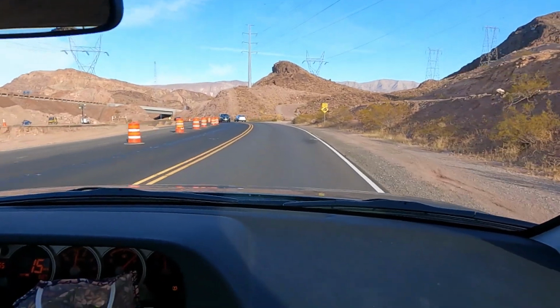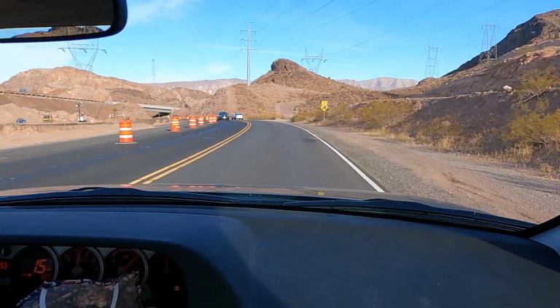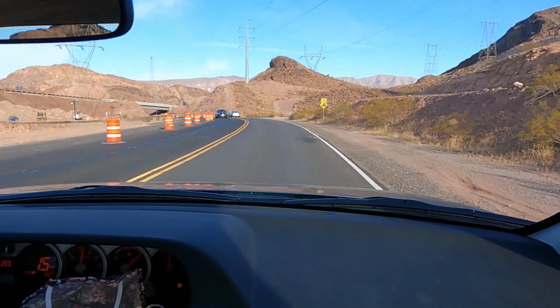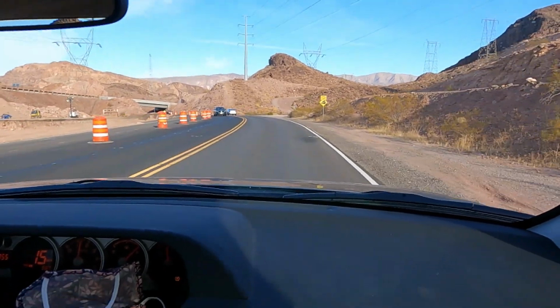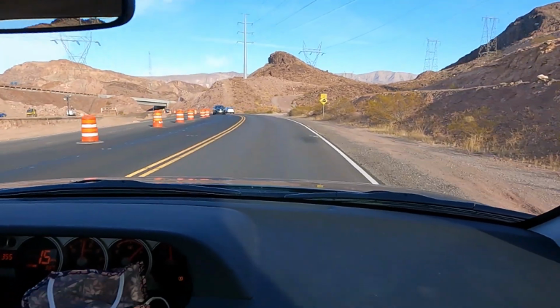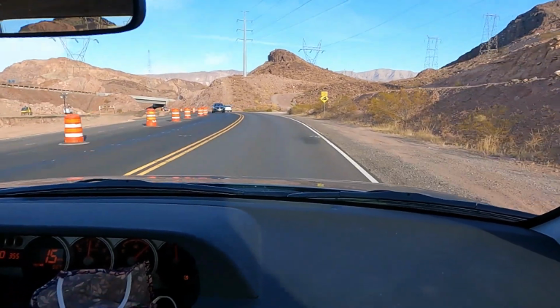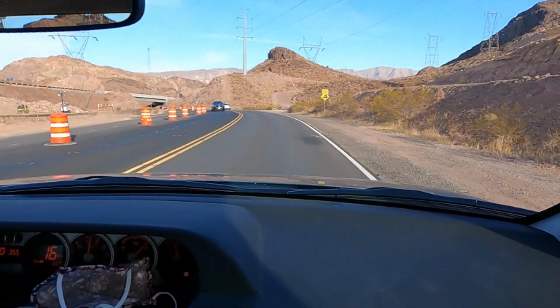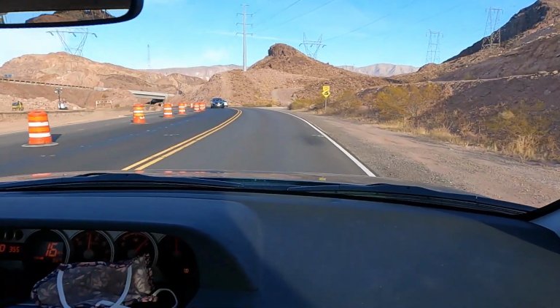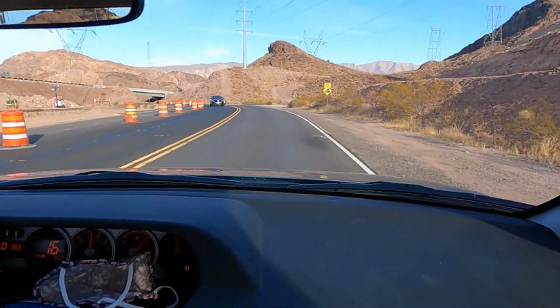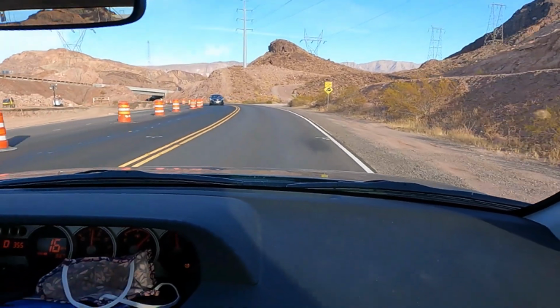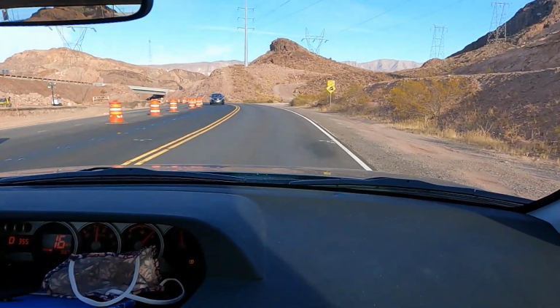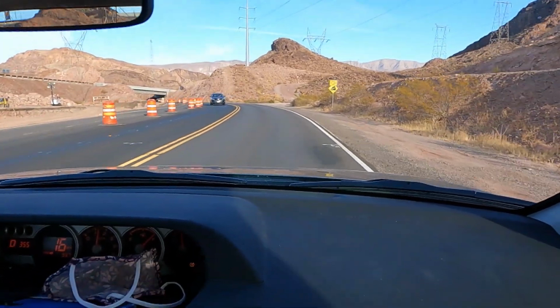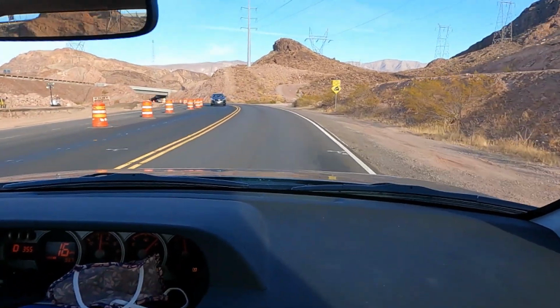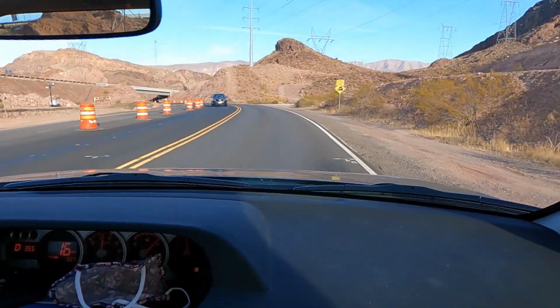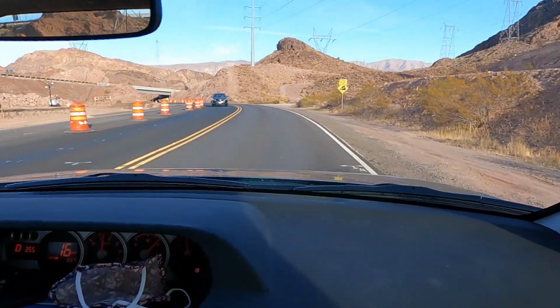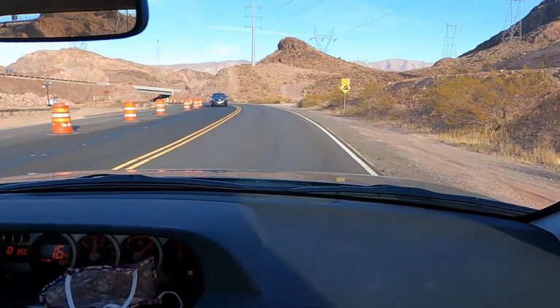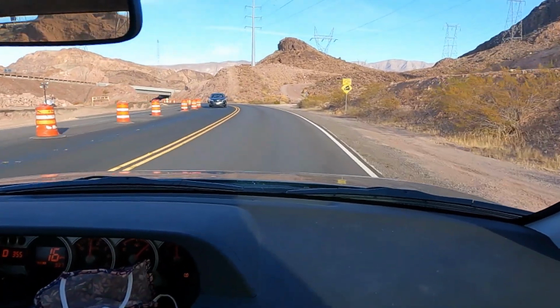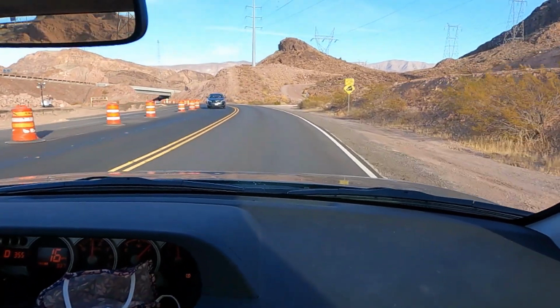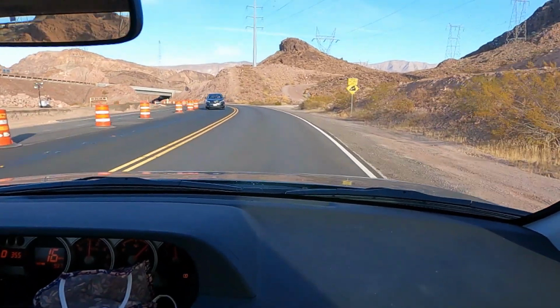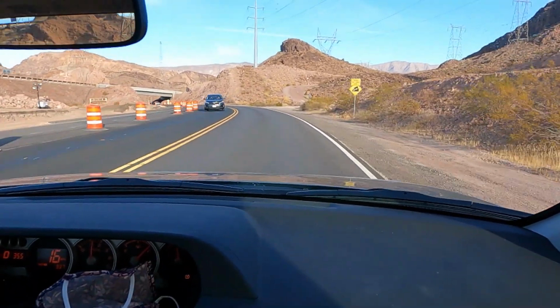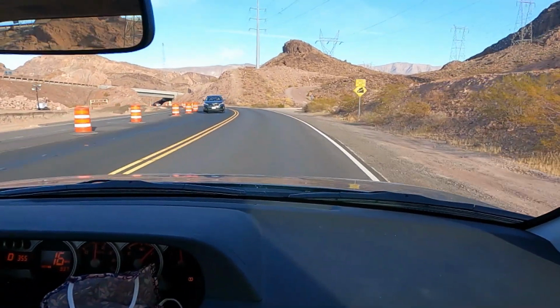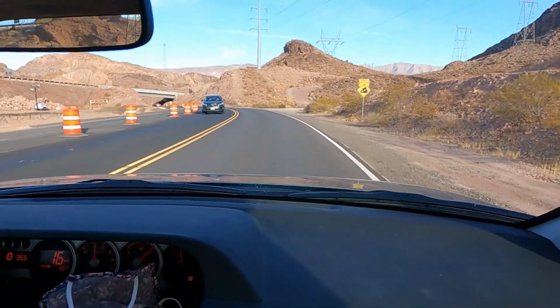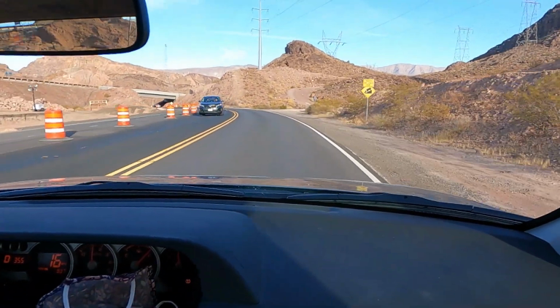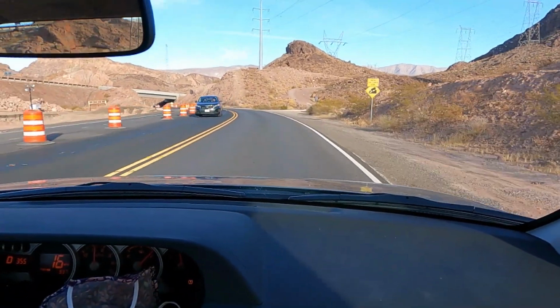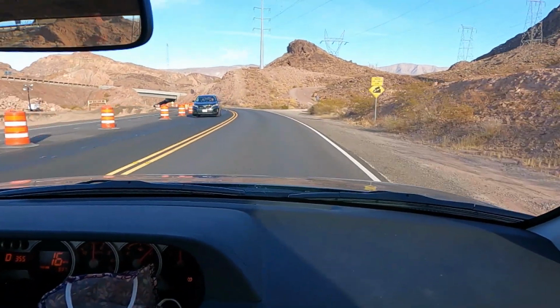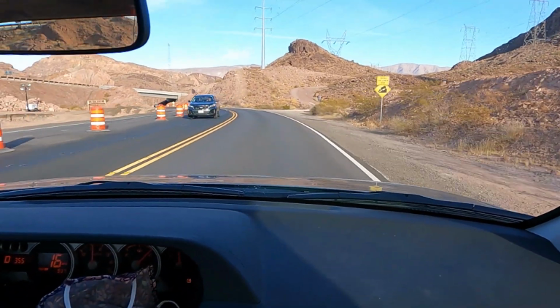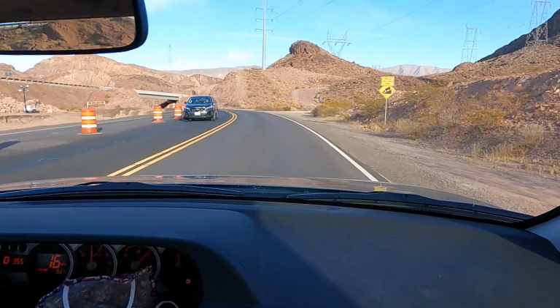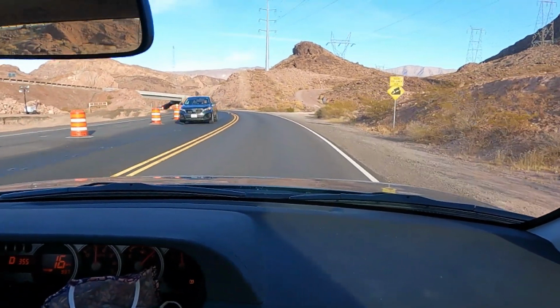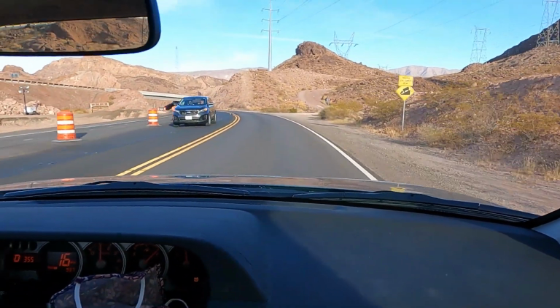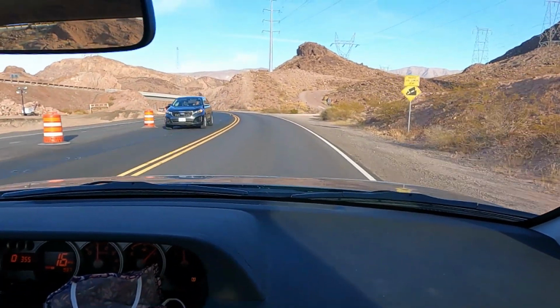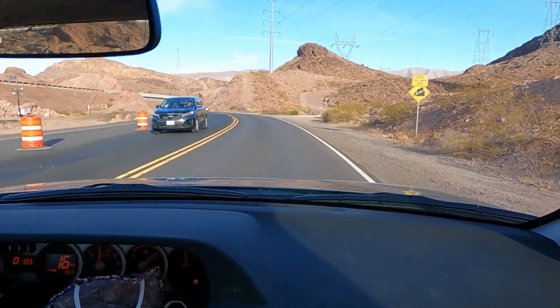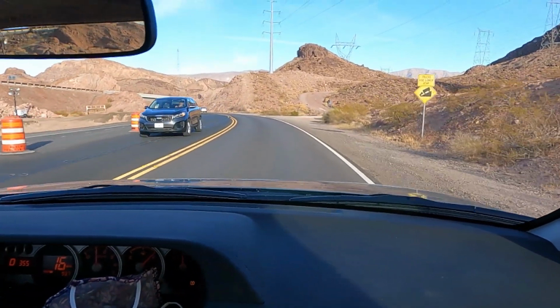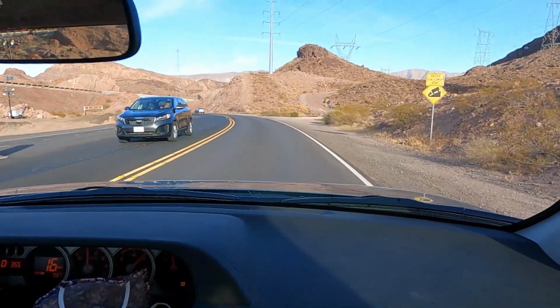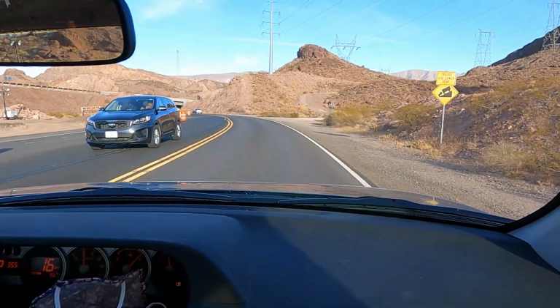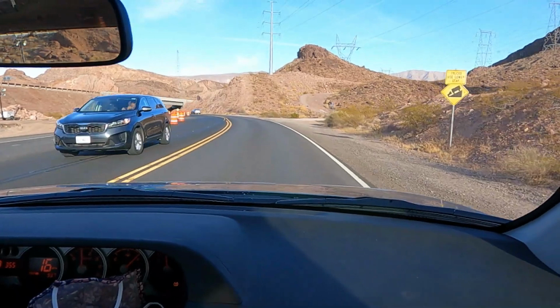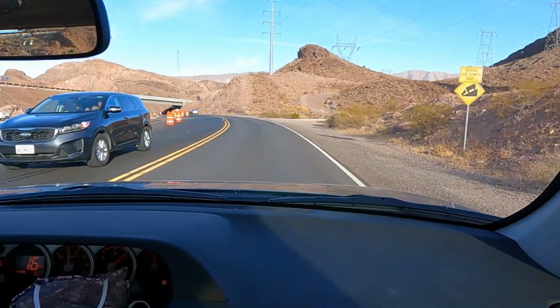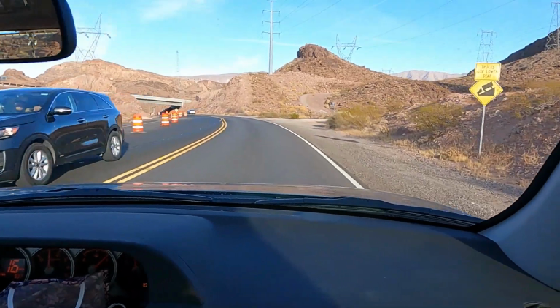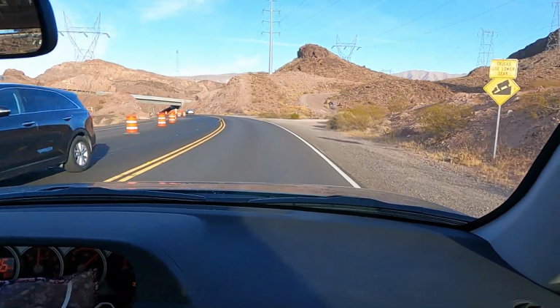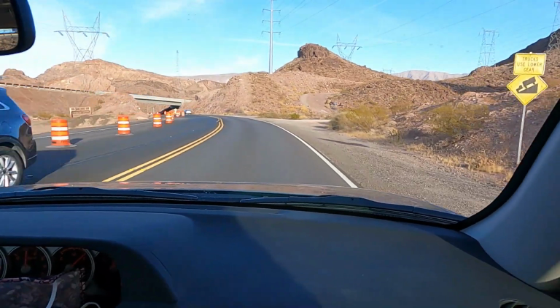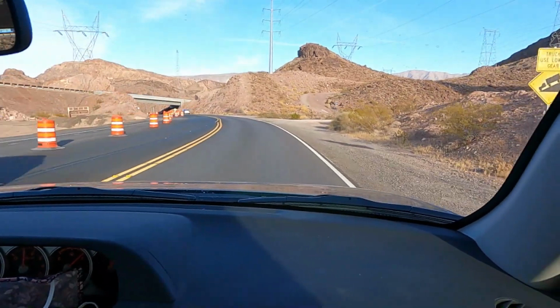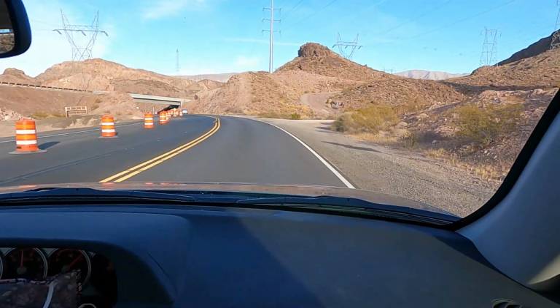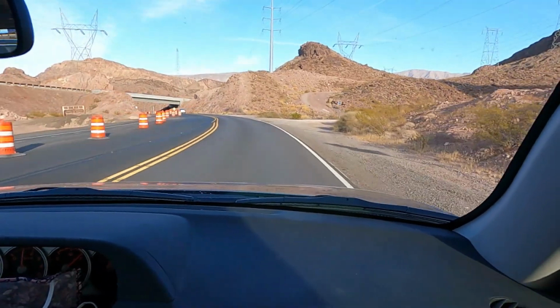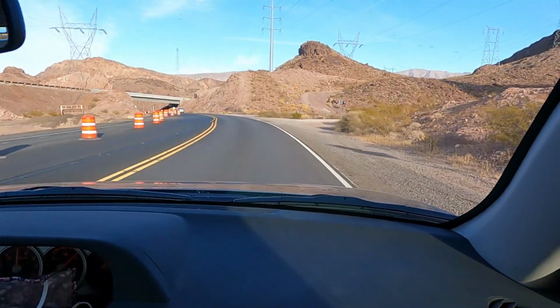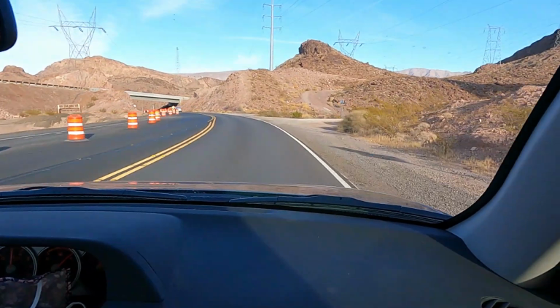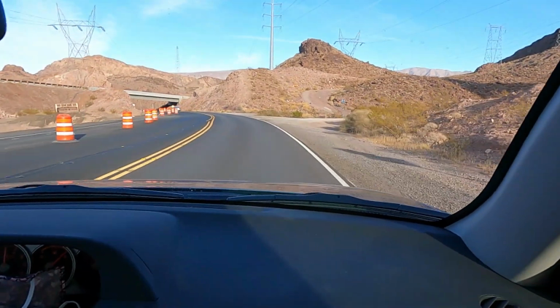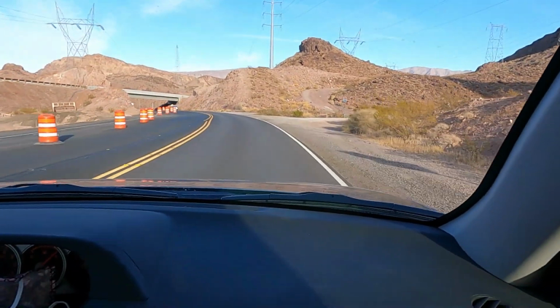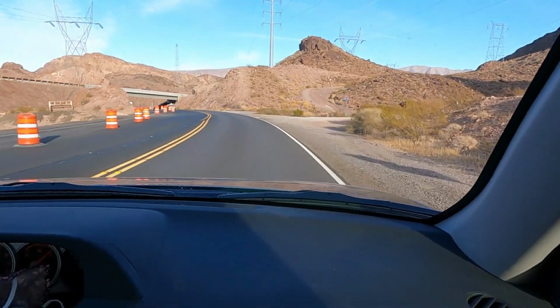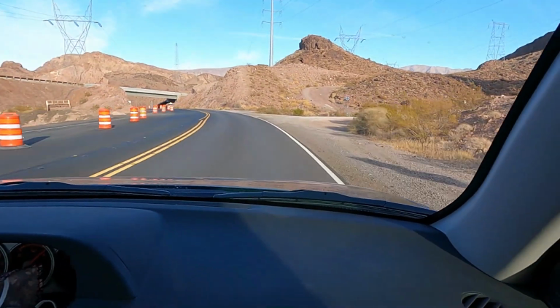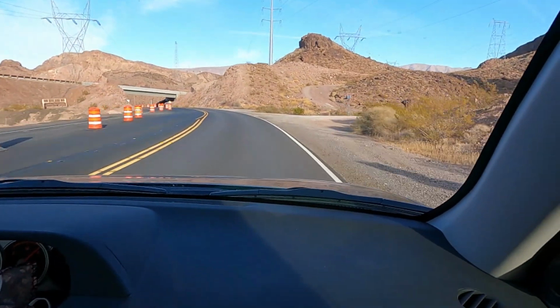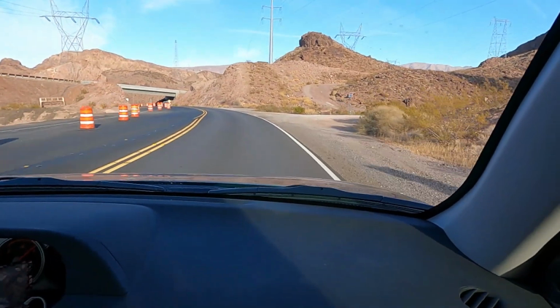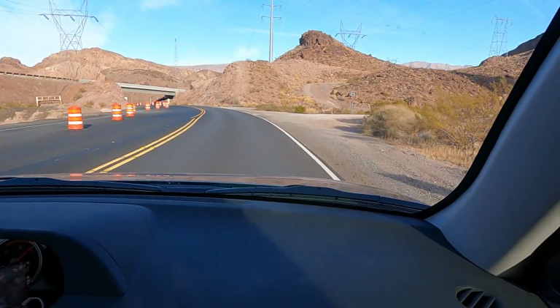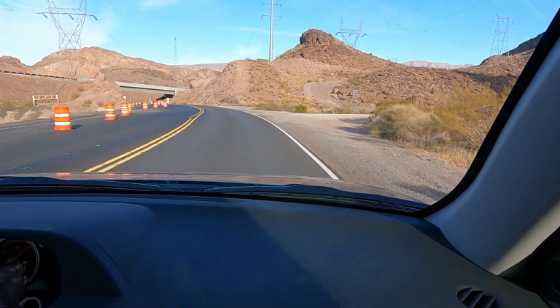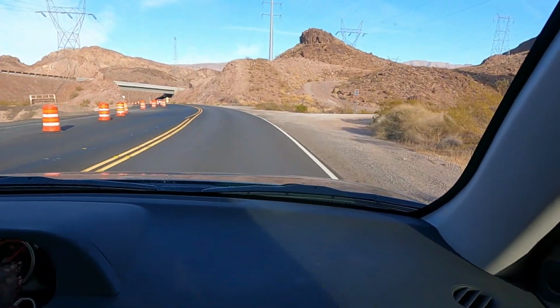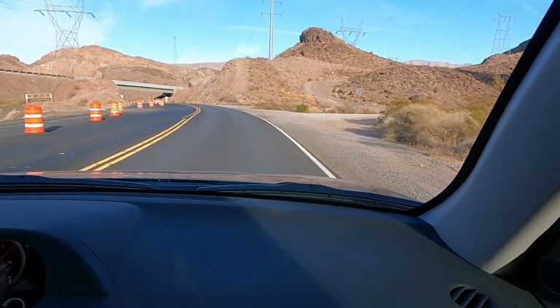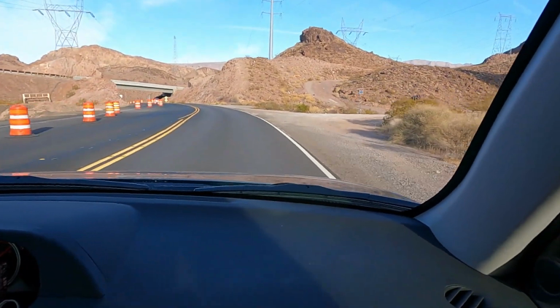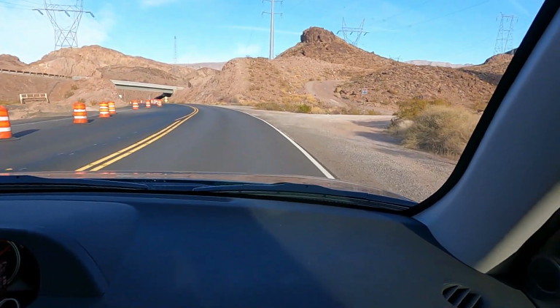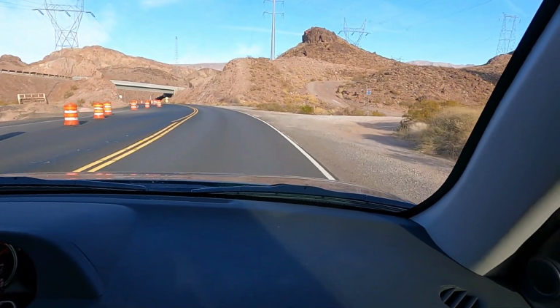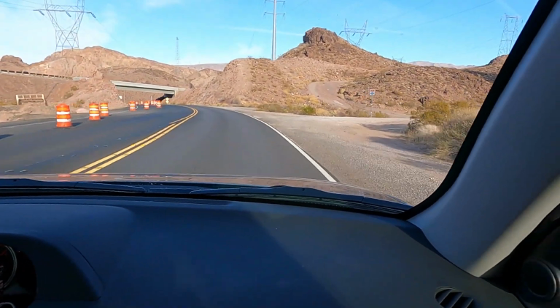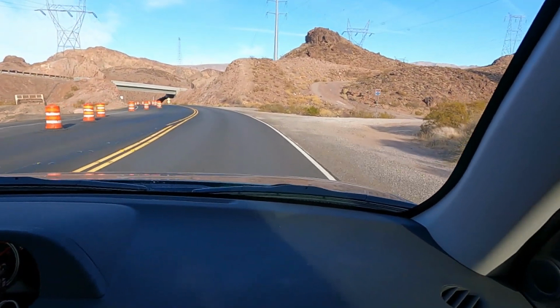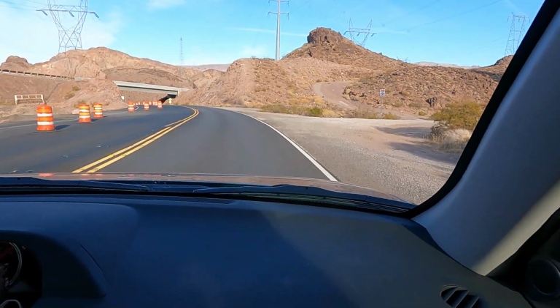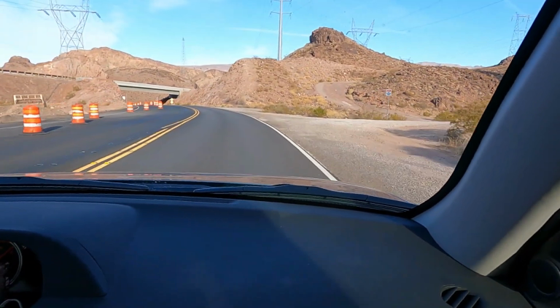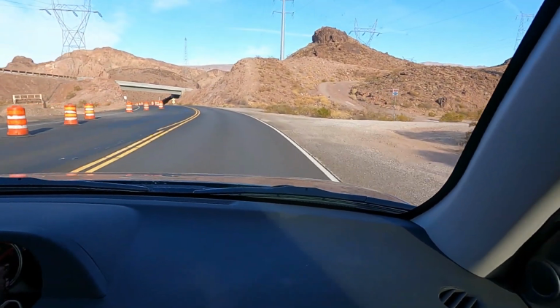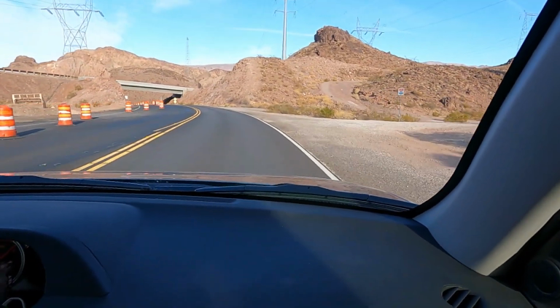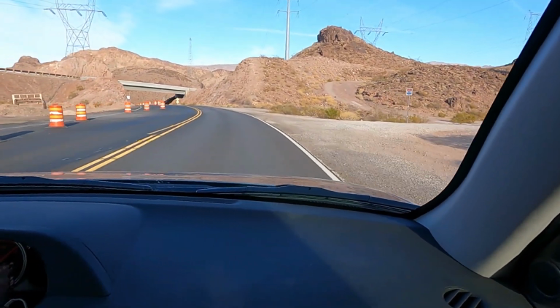Don't joke around with them — they were not happy when he said that. I thought they were going to pull him out of the car.